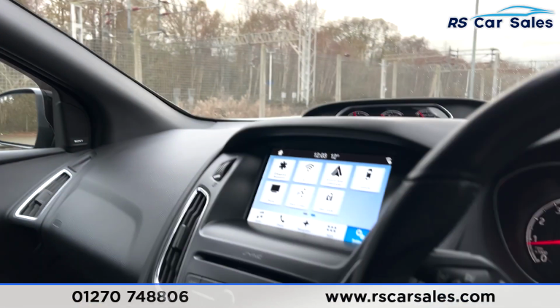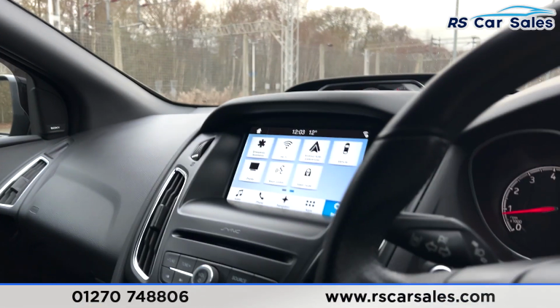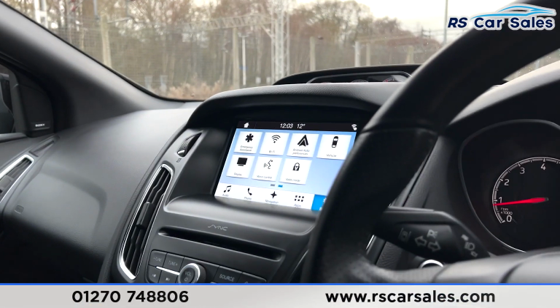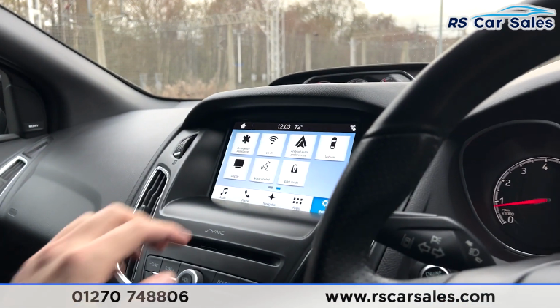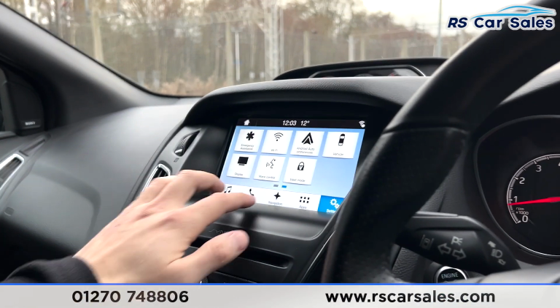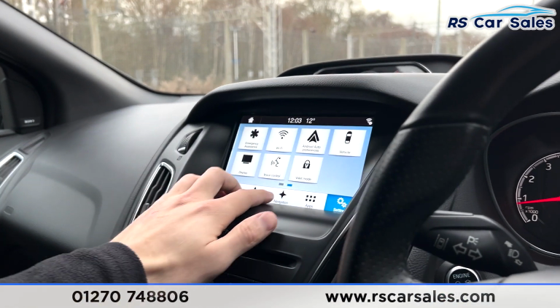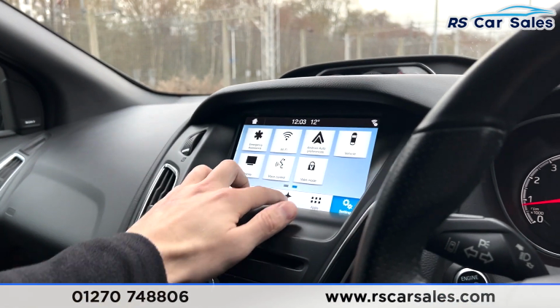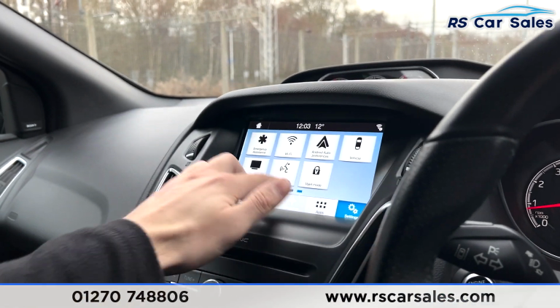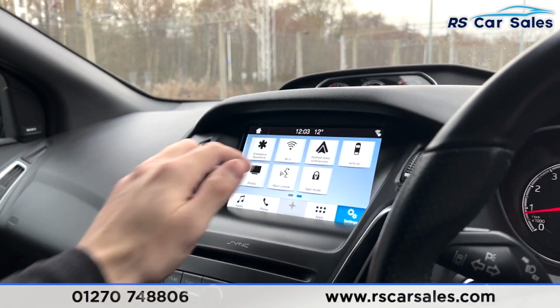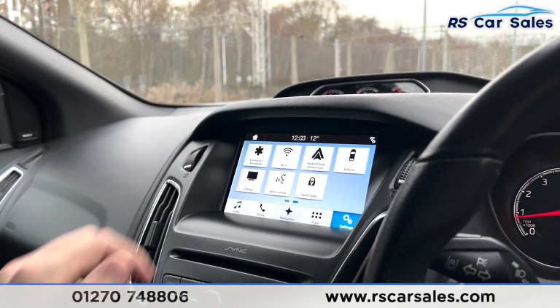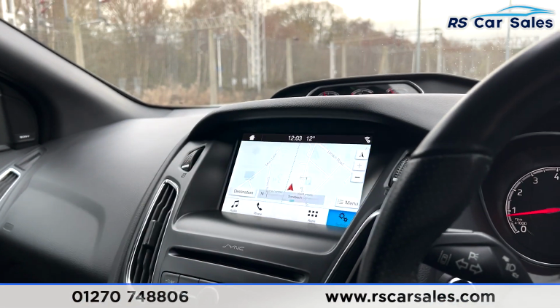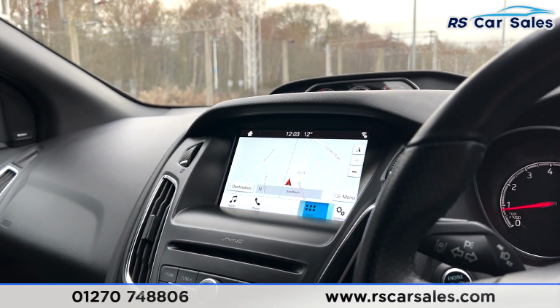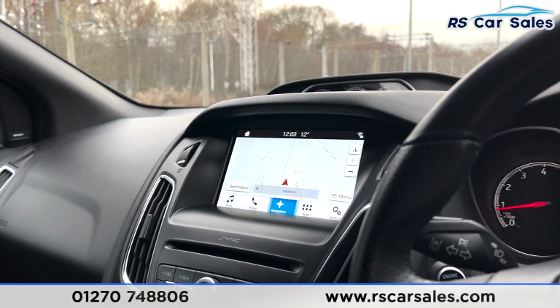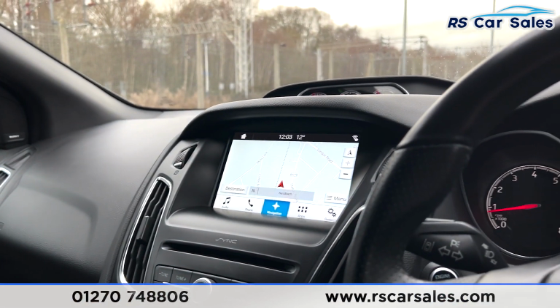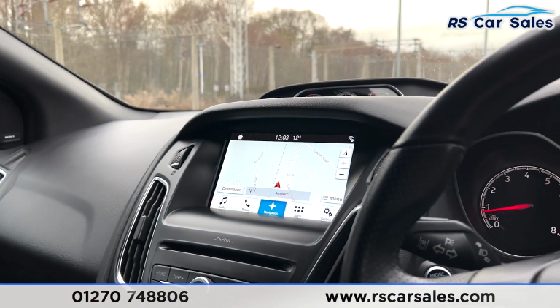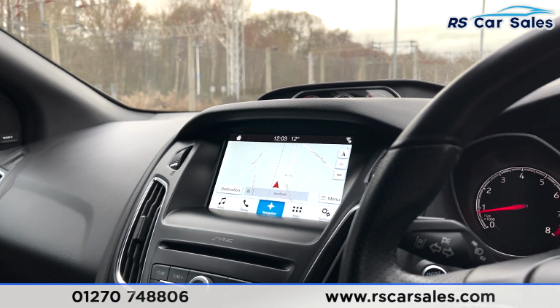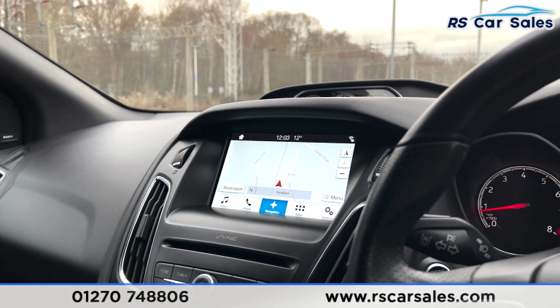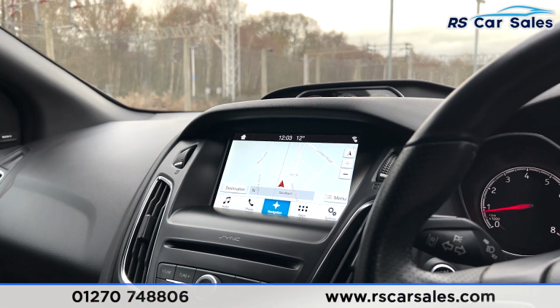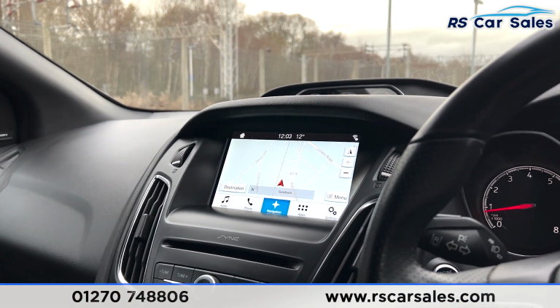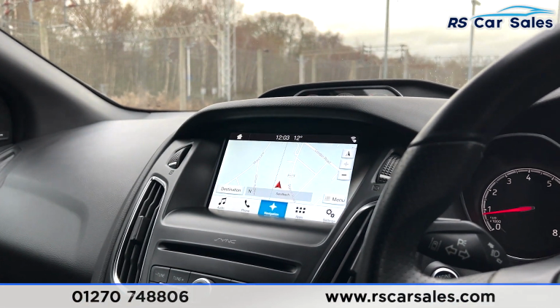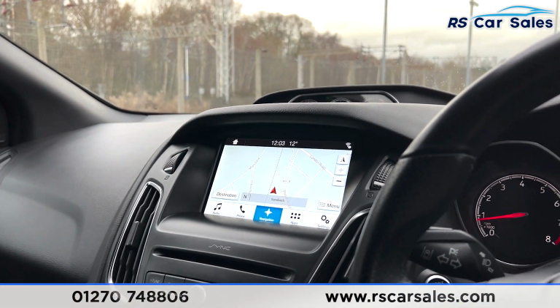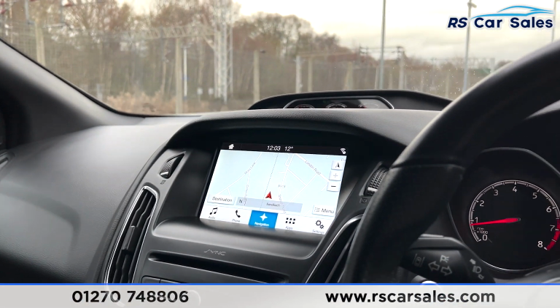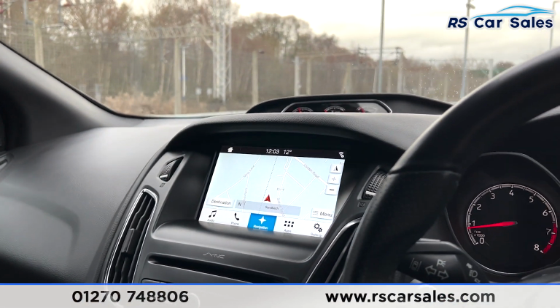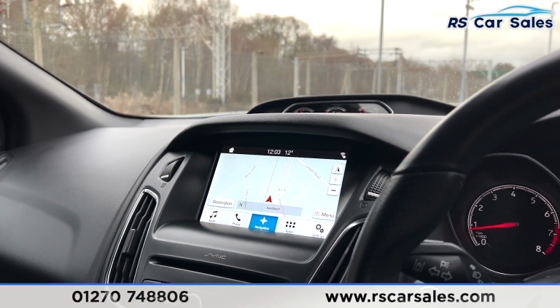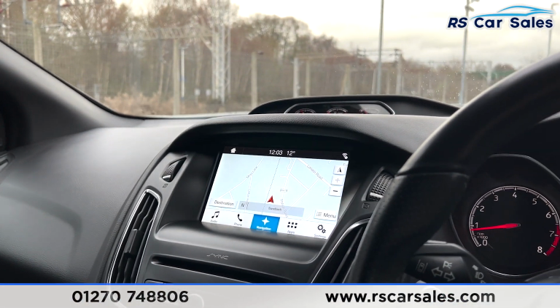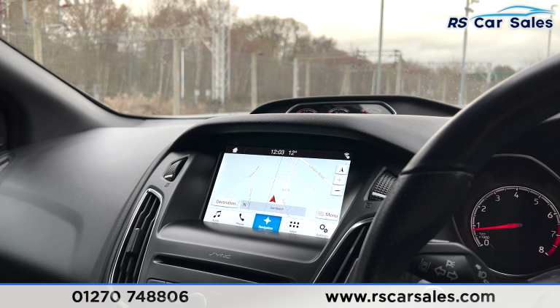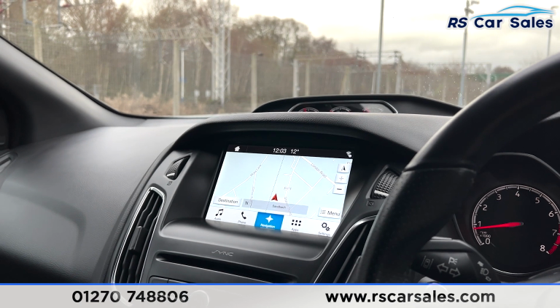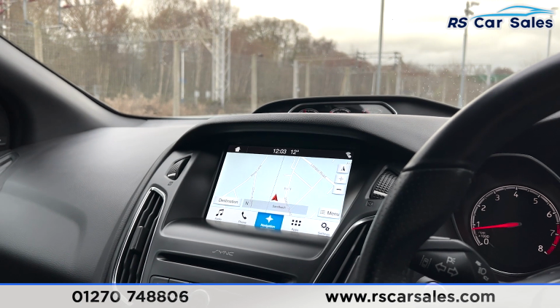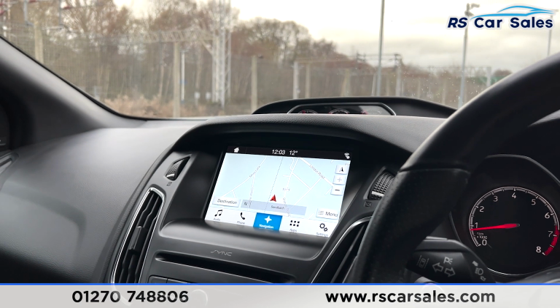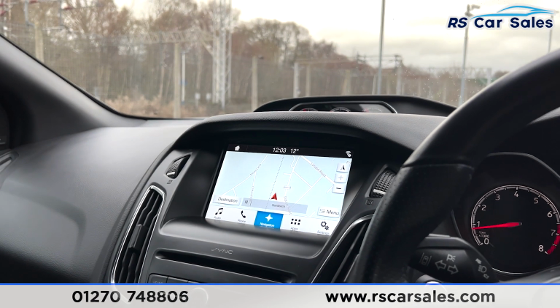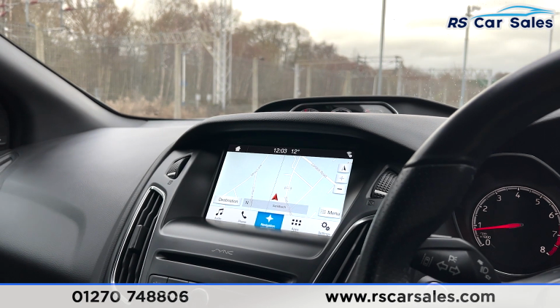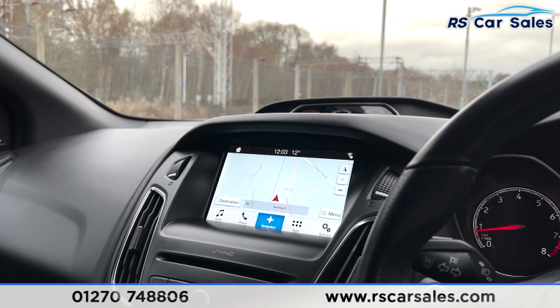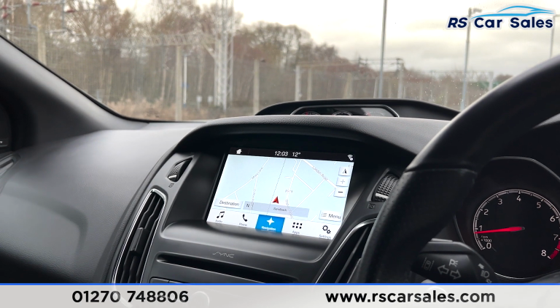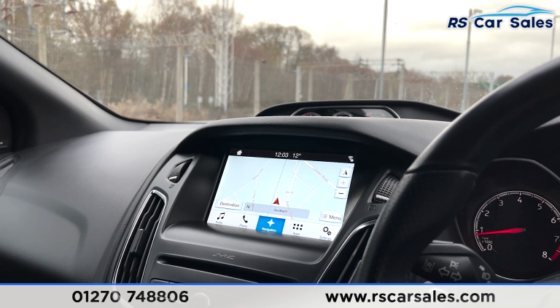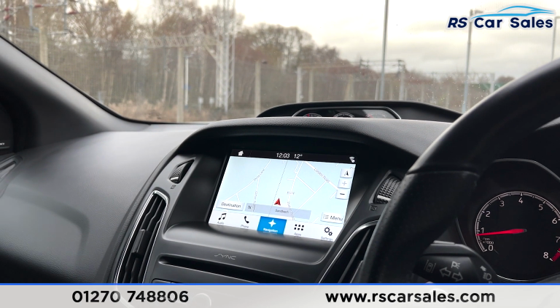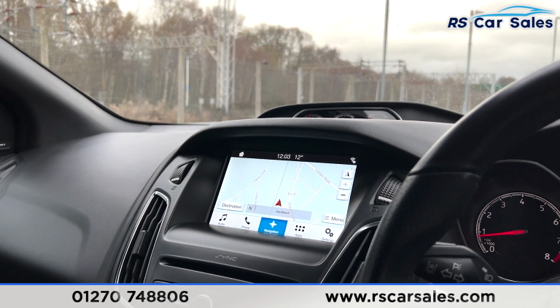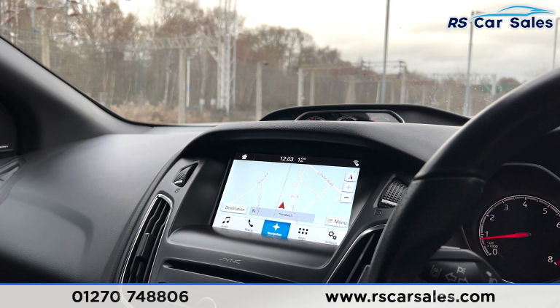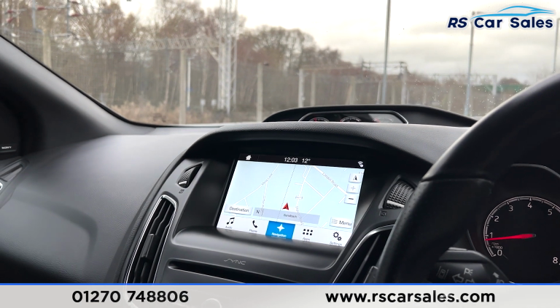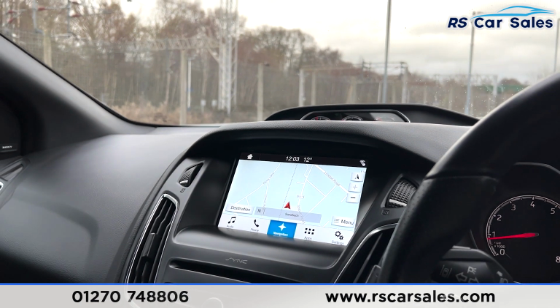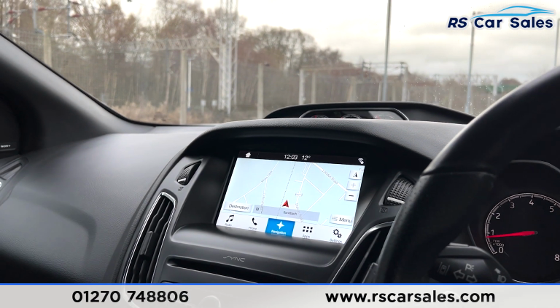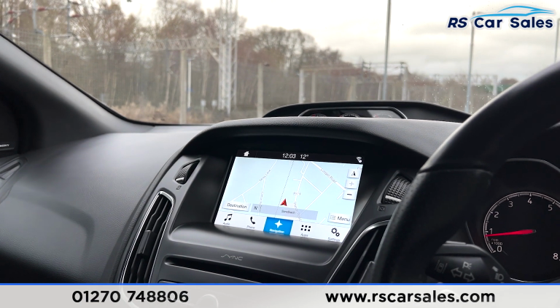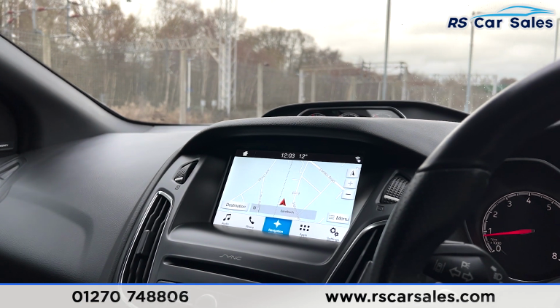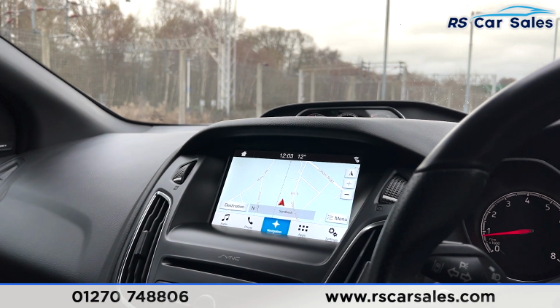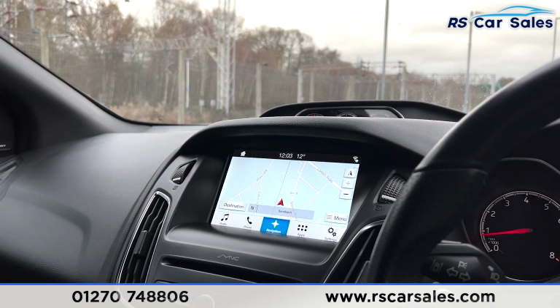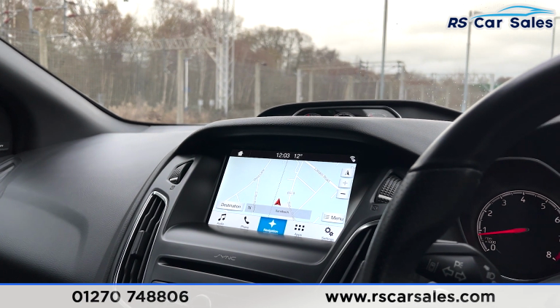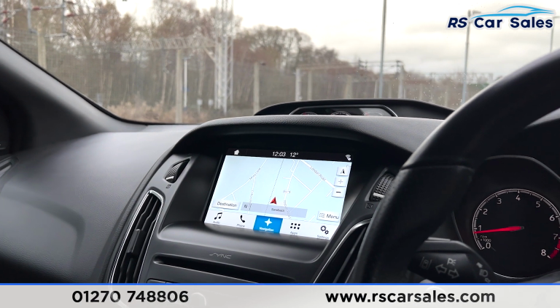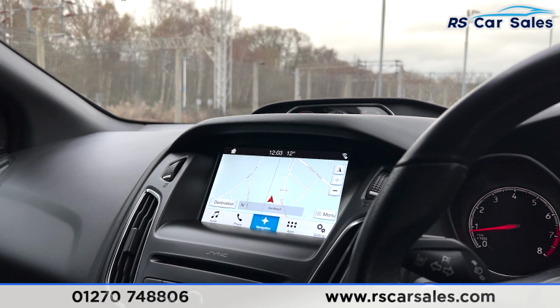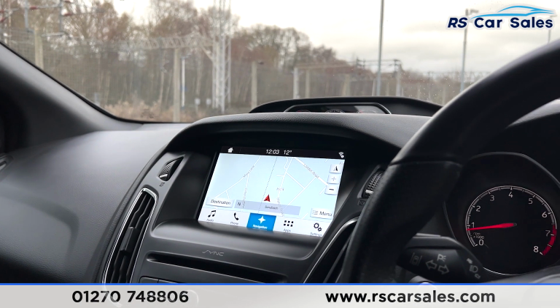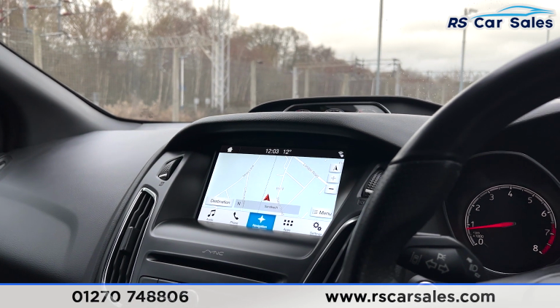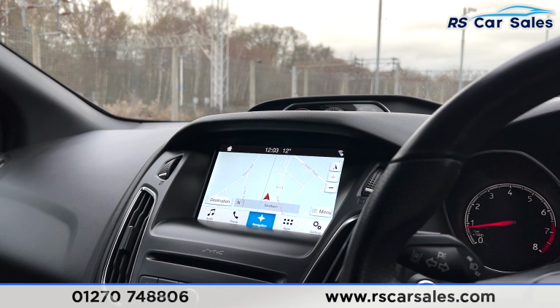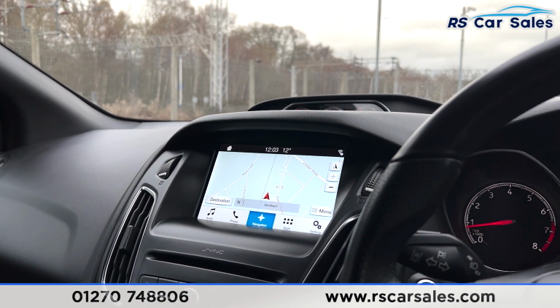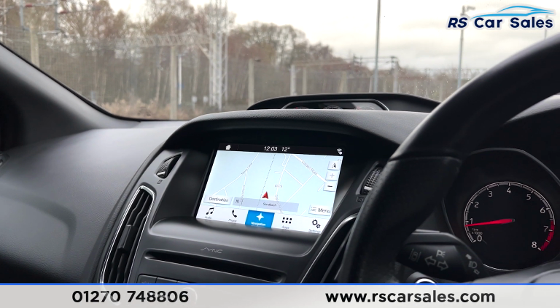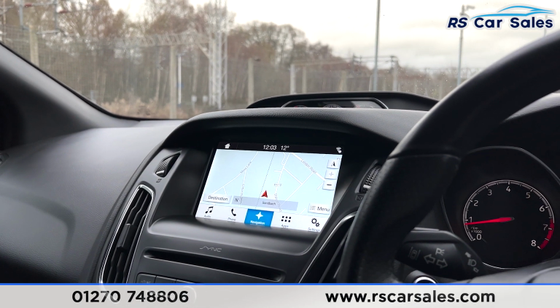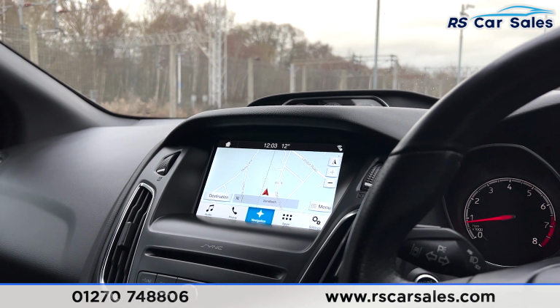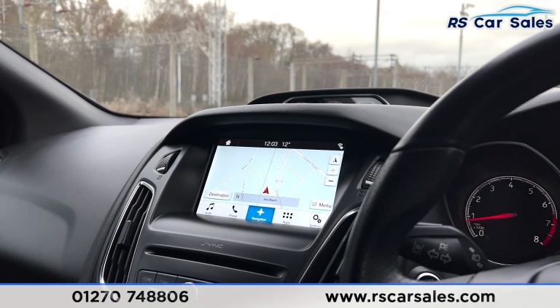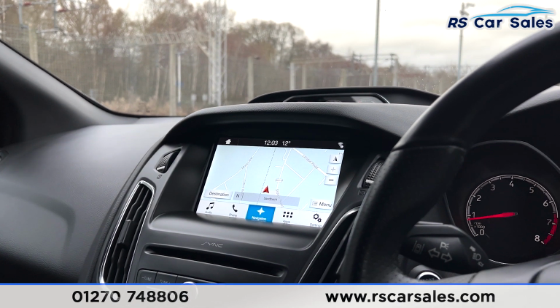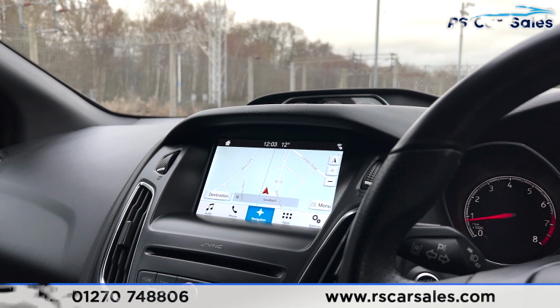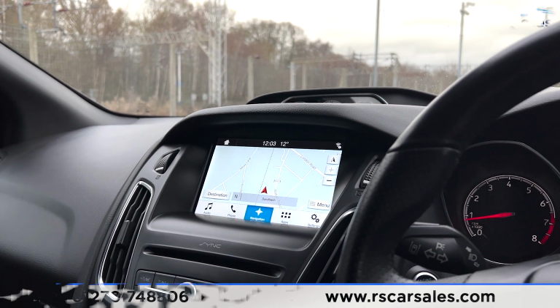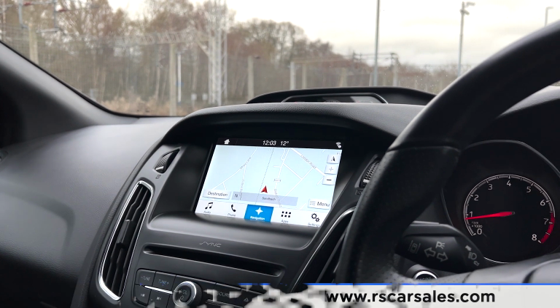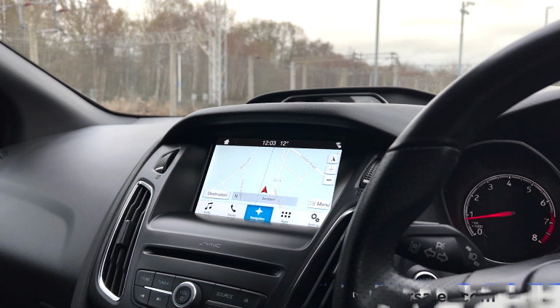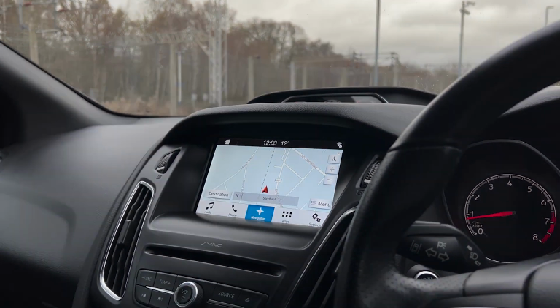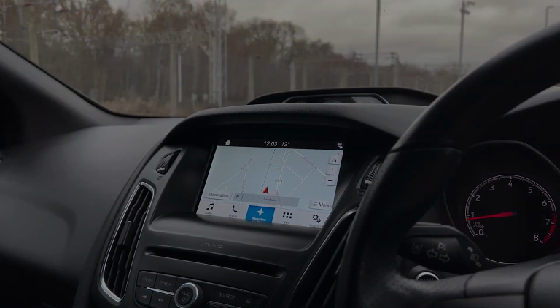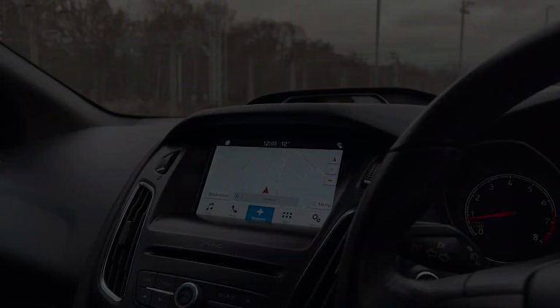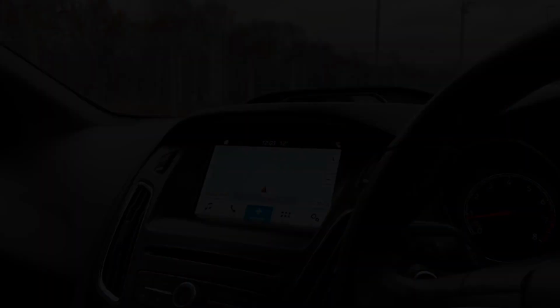This vehicle is available to take away today with free number plate, next-day delivery, HPI clear, comes with a fresh service, and we offer competitive hire purchase finance. Thank you very much for watching.